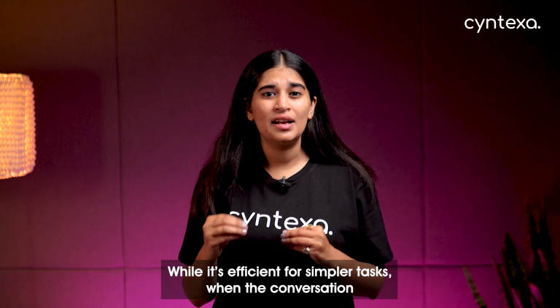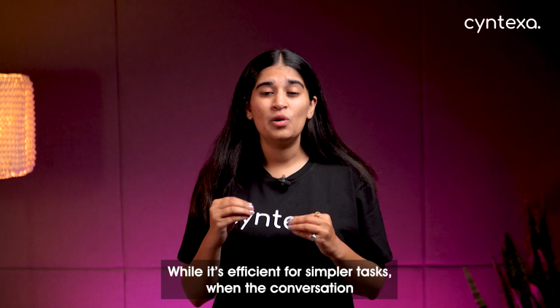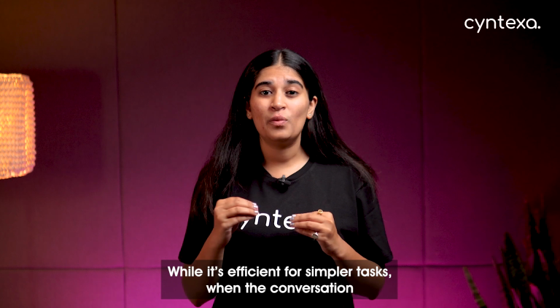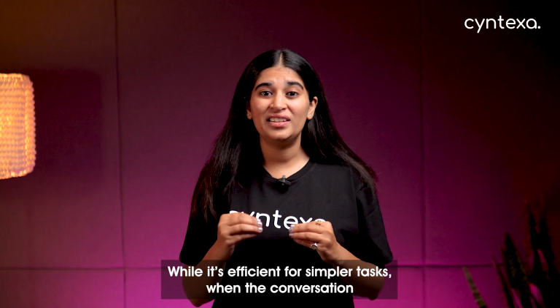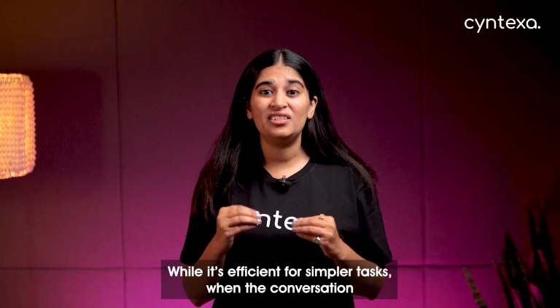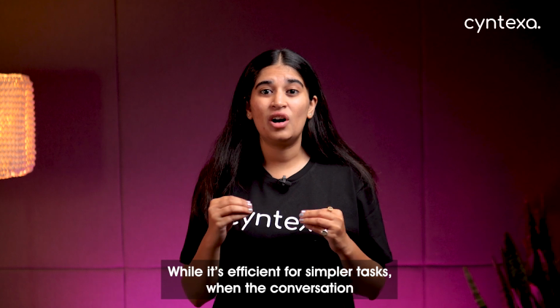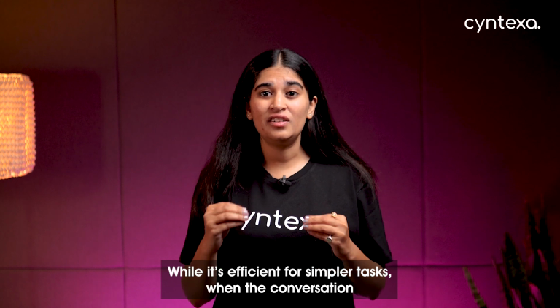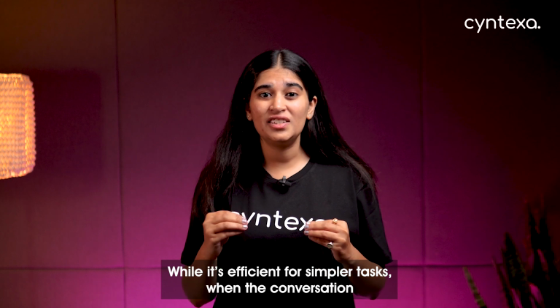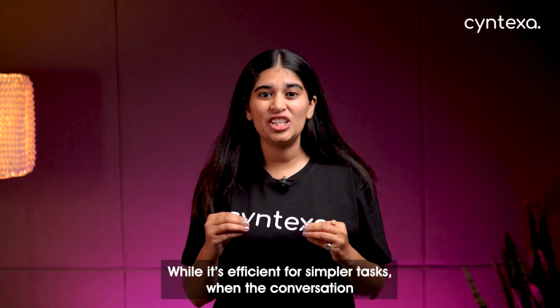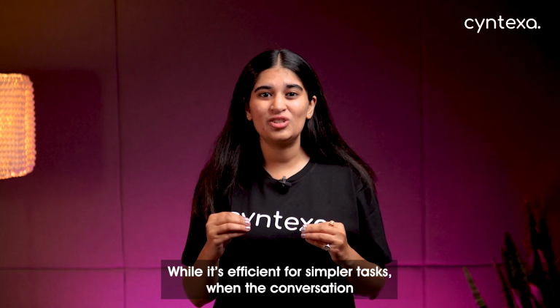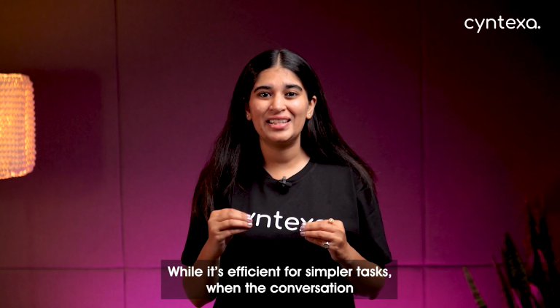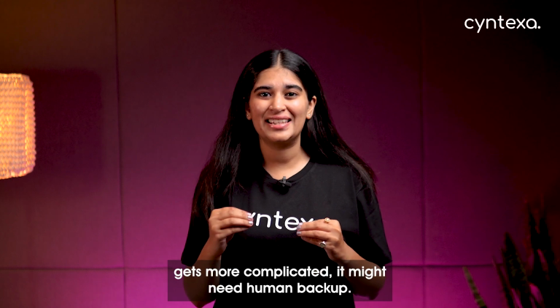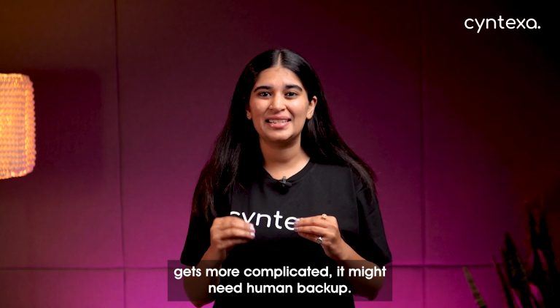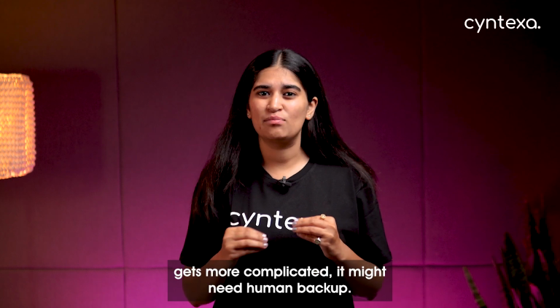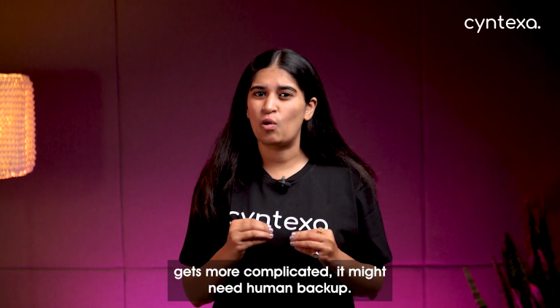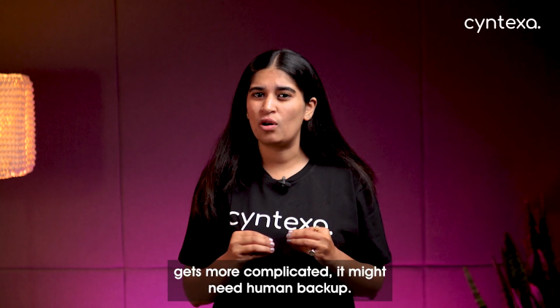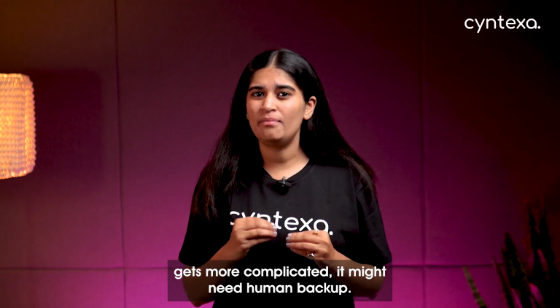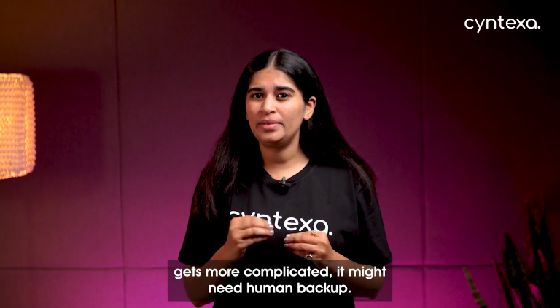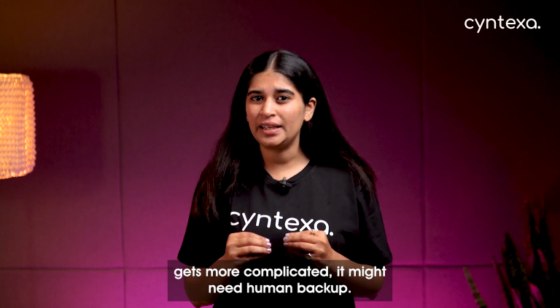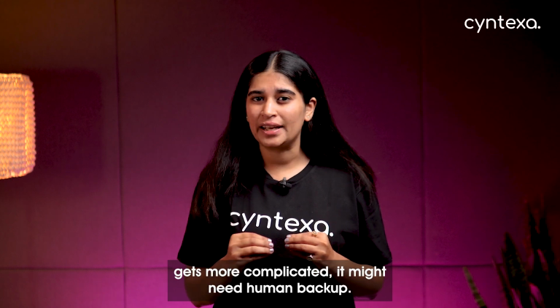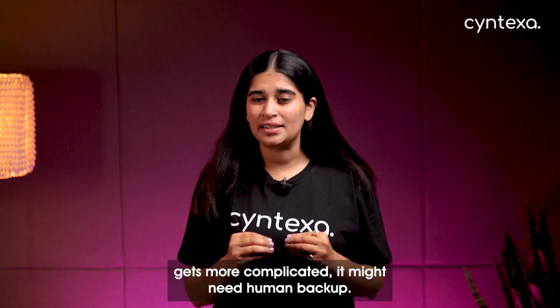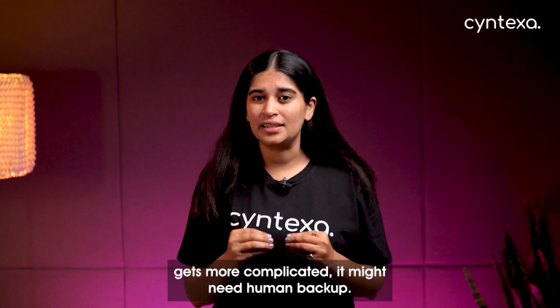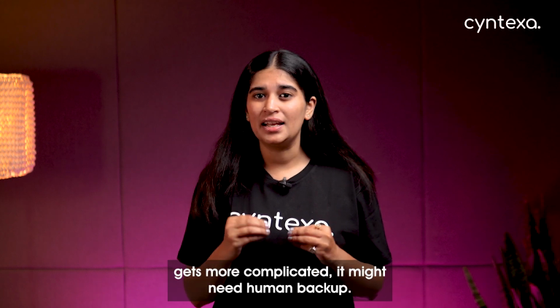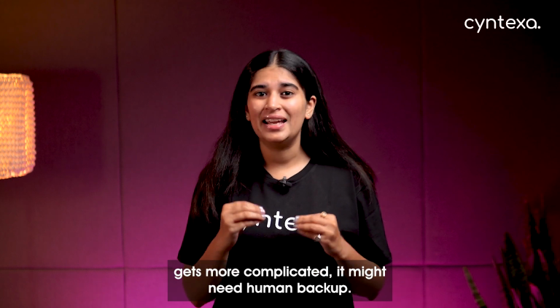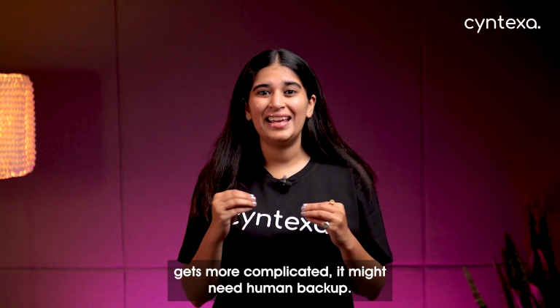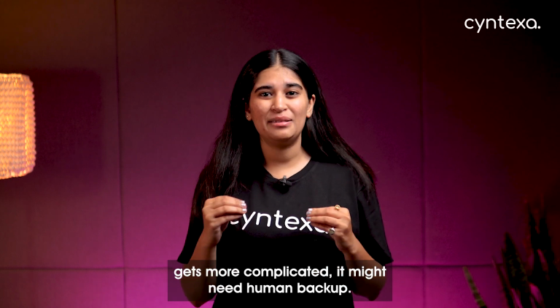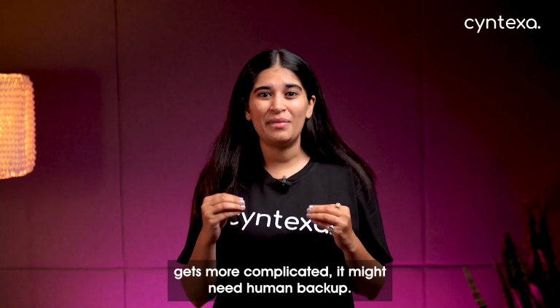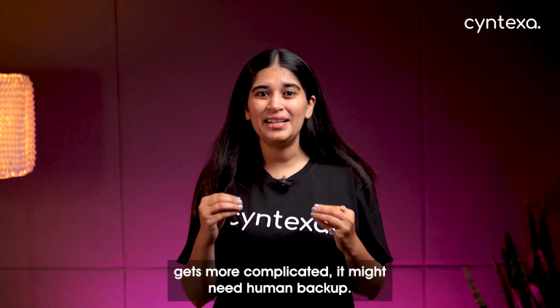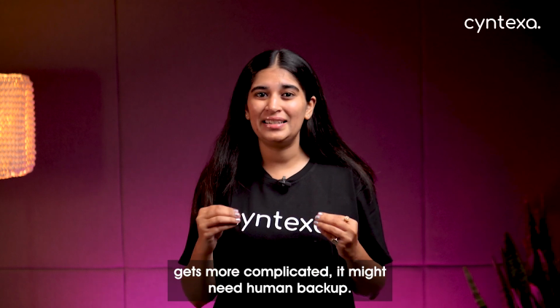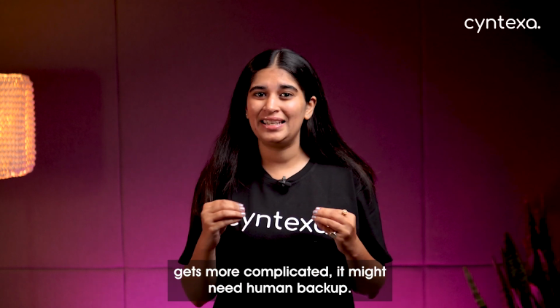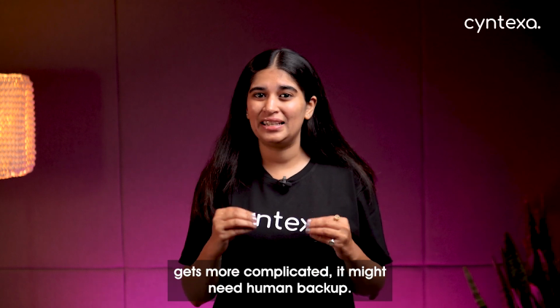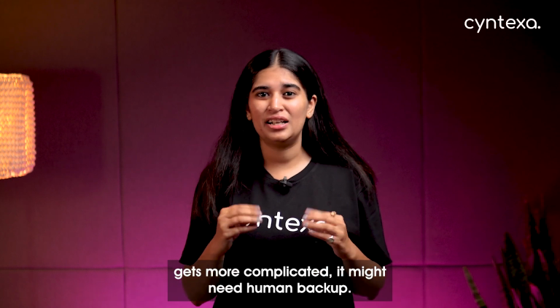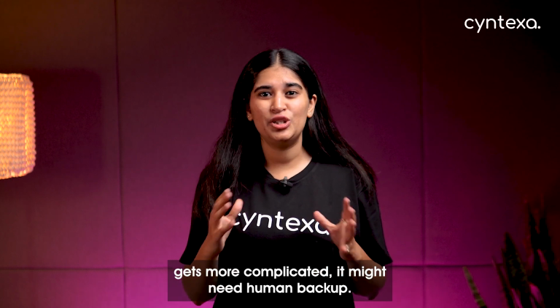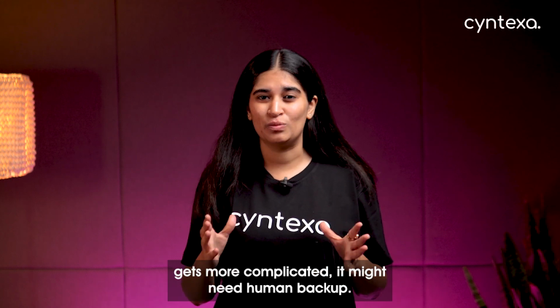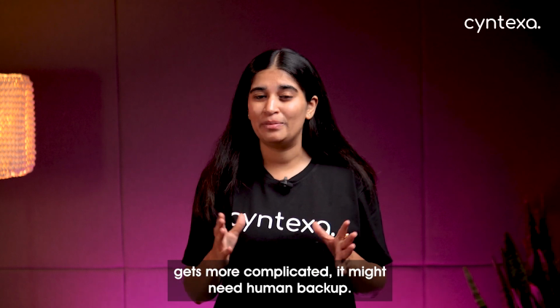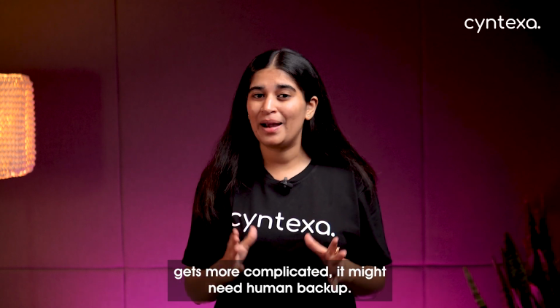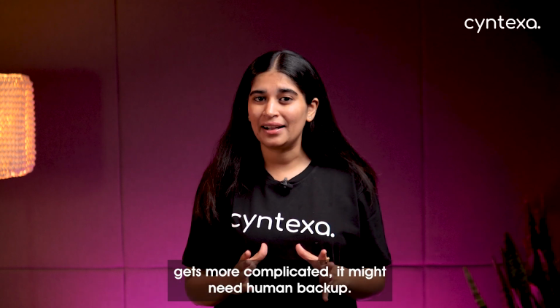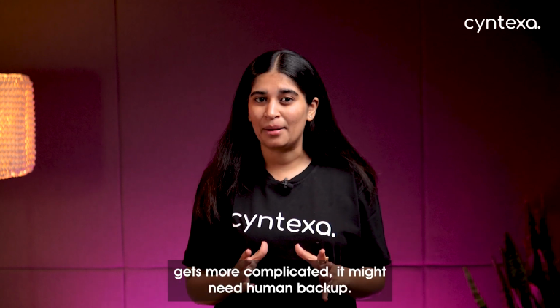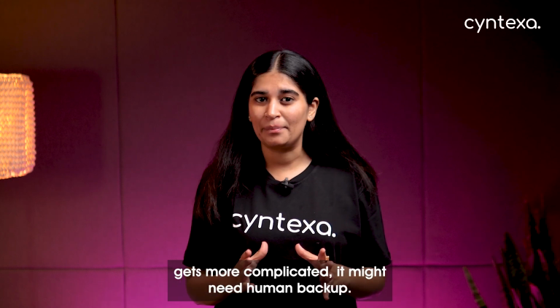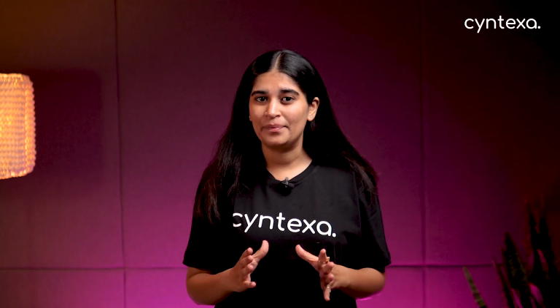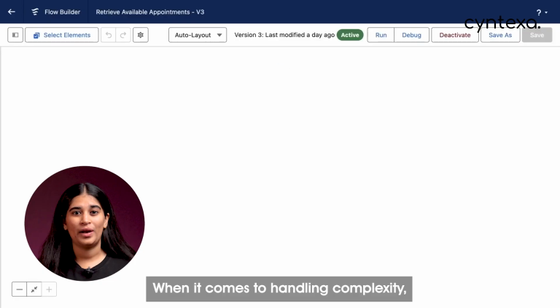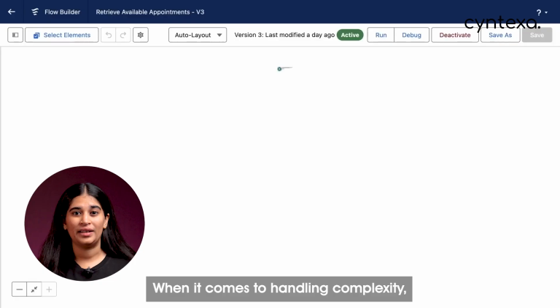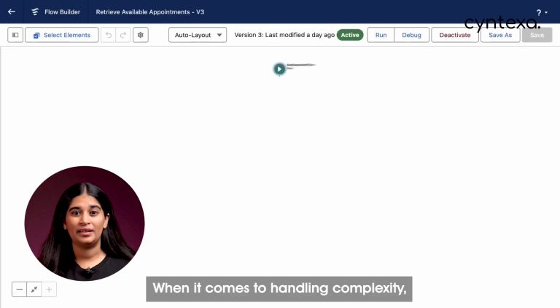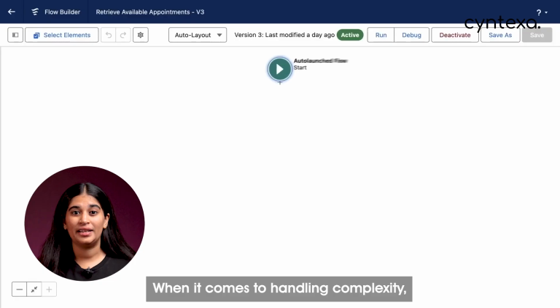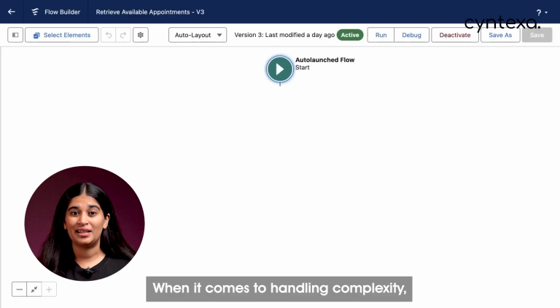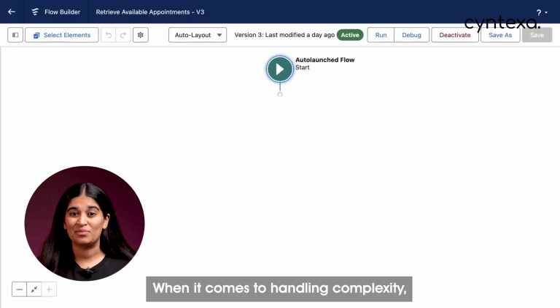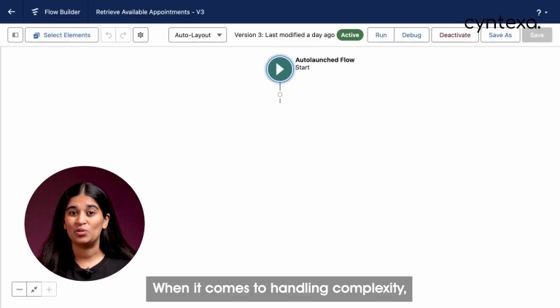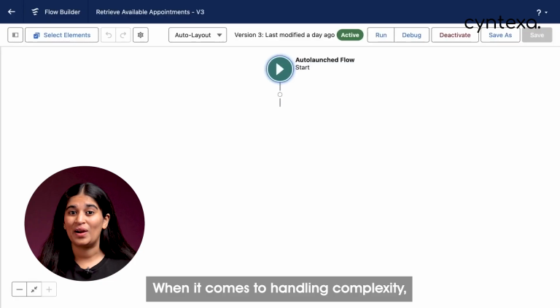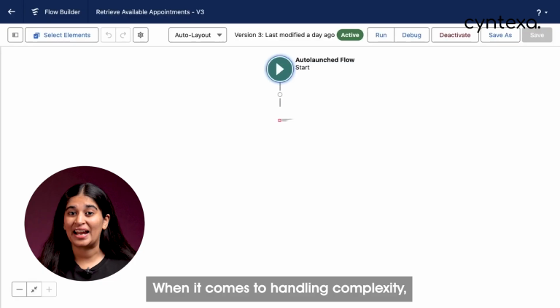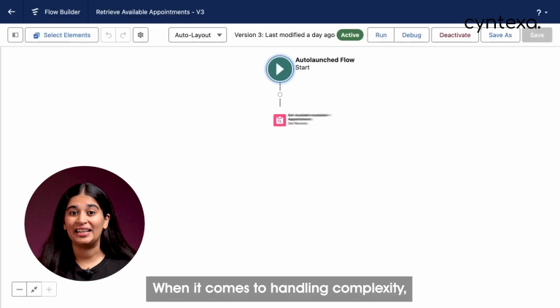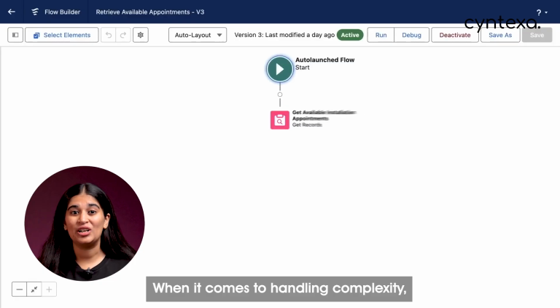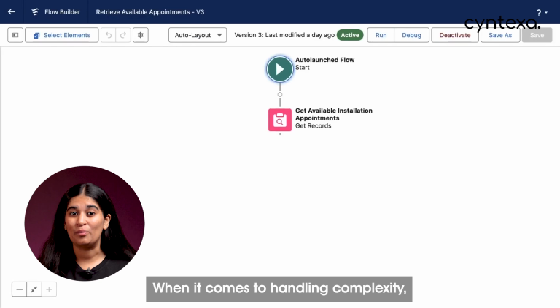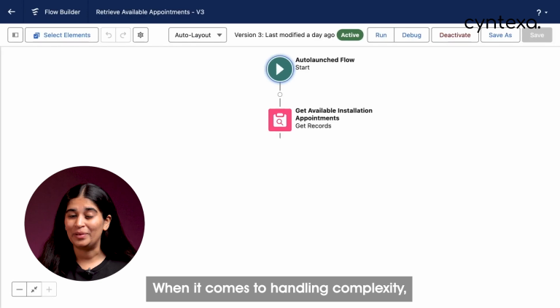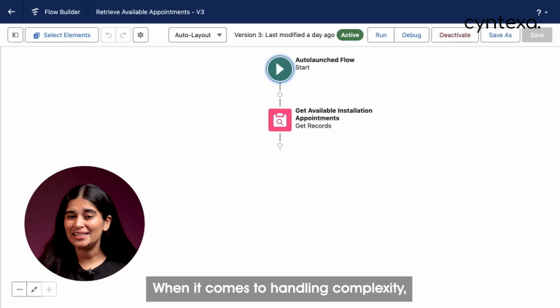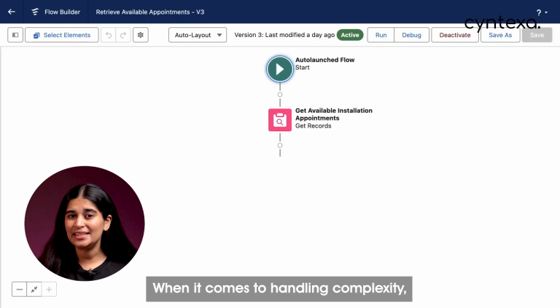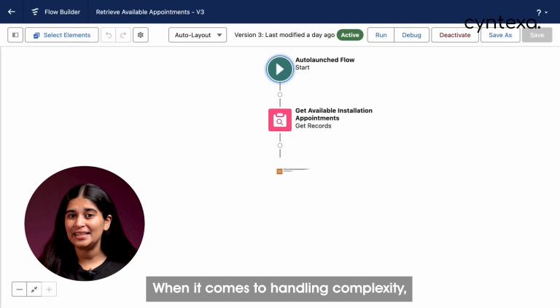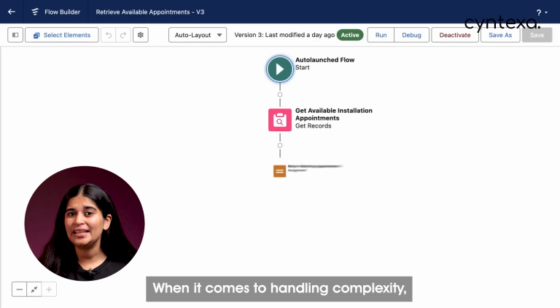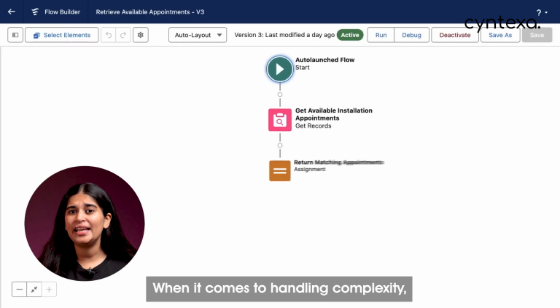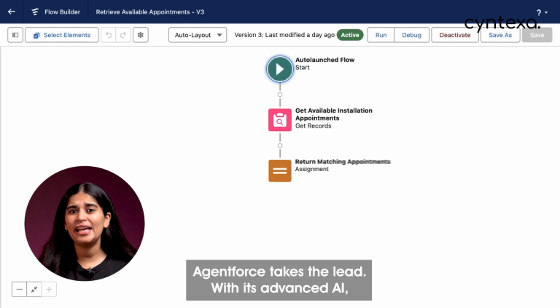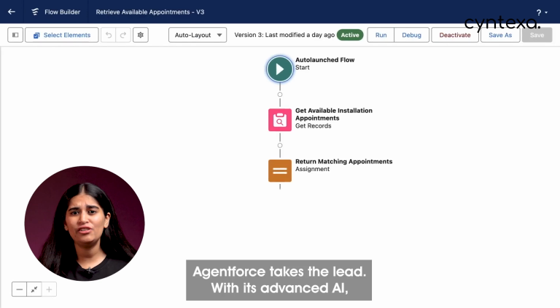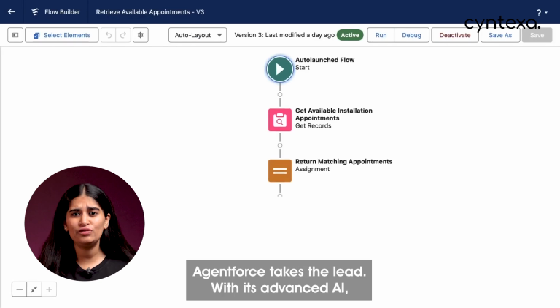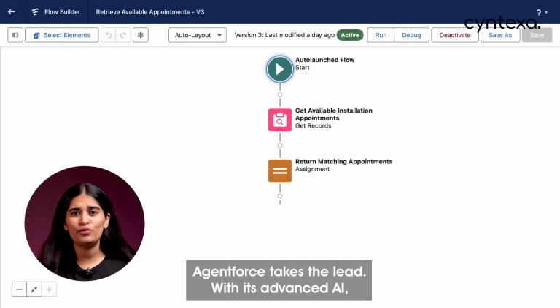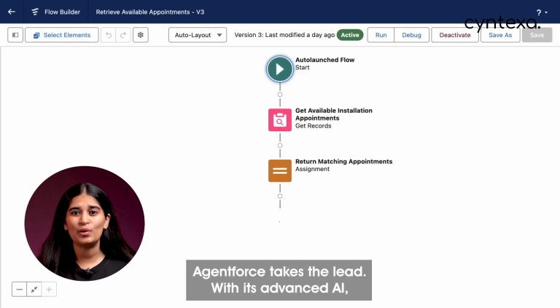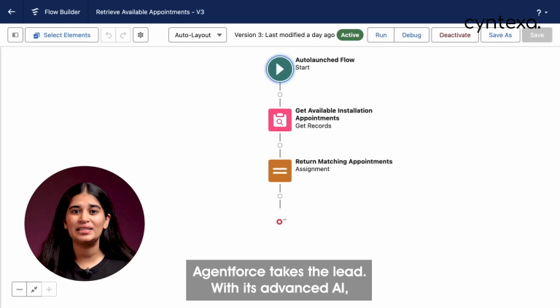It's important to know that Einstein Bots relies heavily on predefined scripts. While it's efficient for simpler tasks, when the conversation gets more complicated, it might need a human backup.